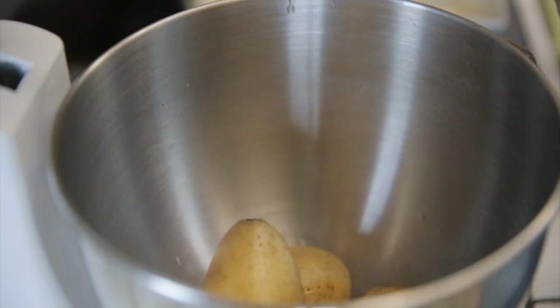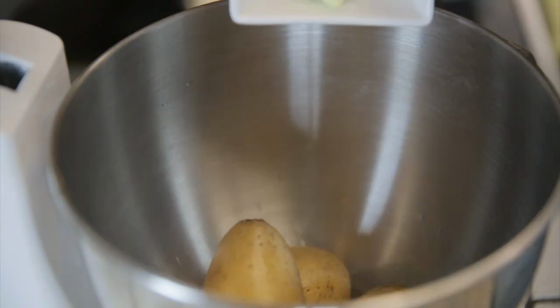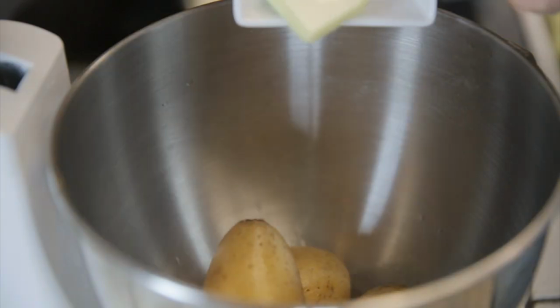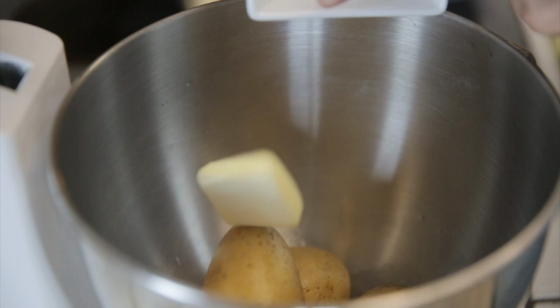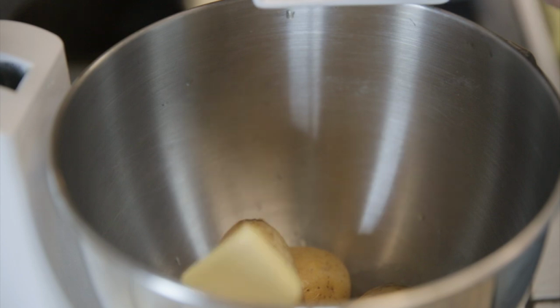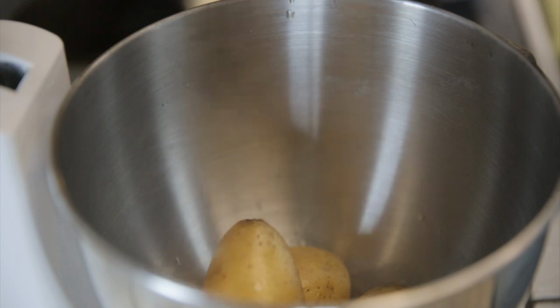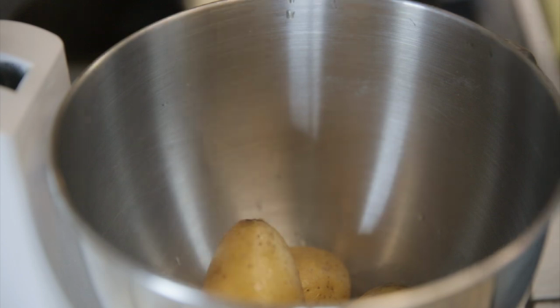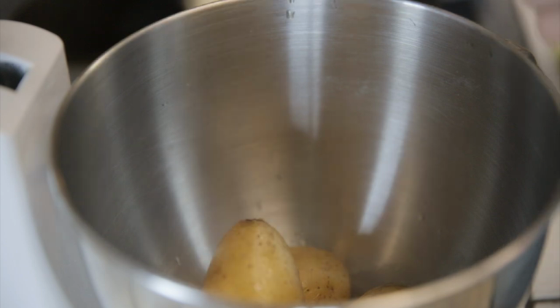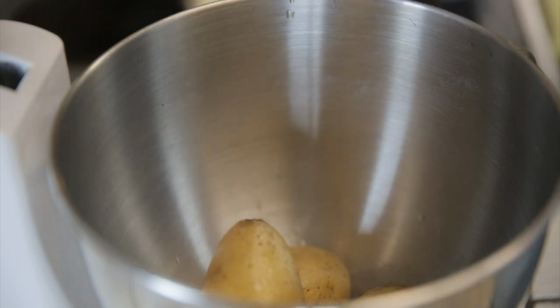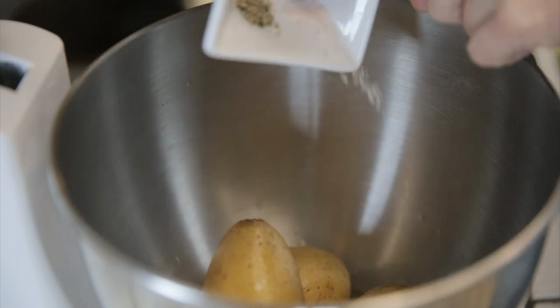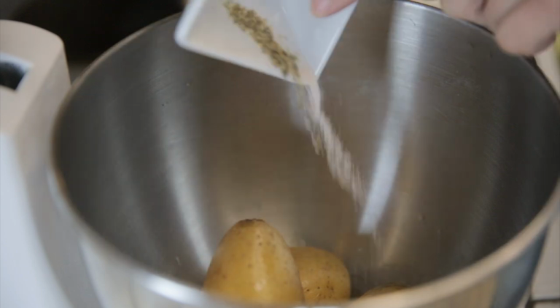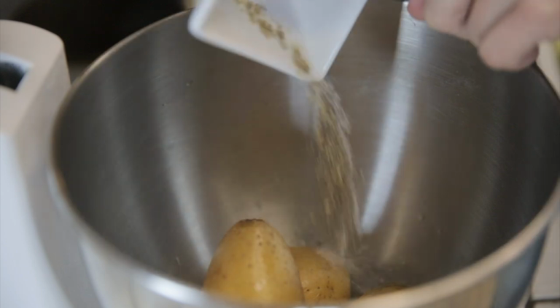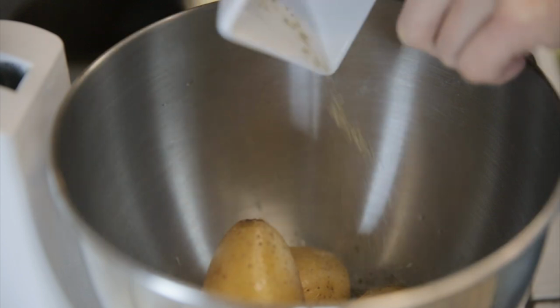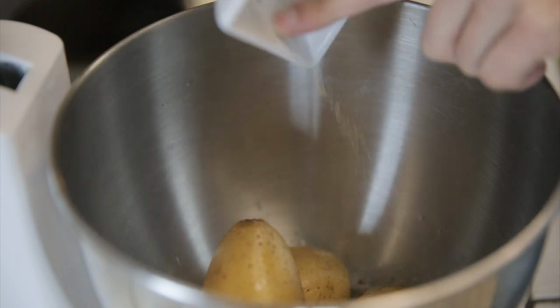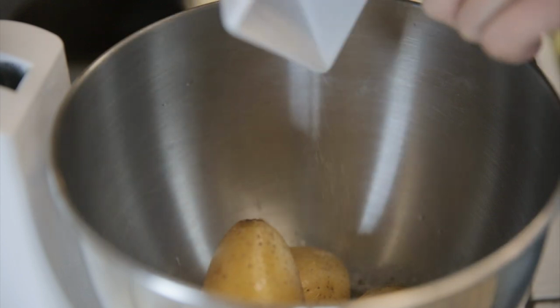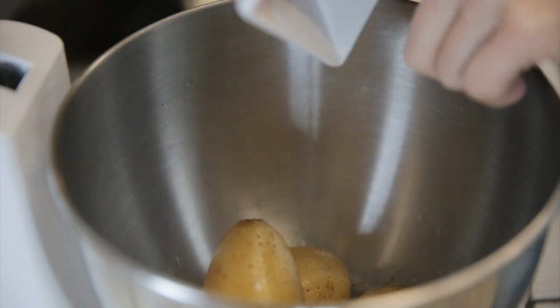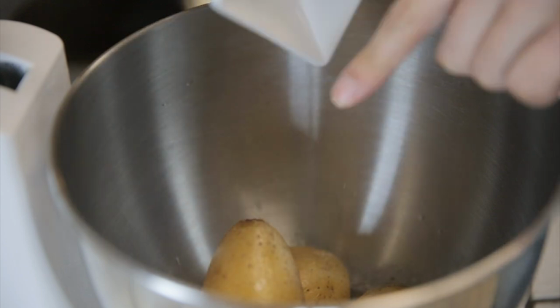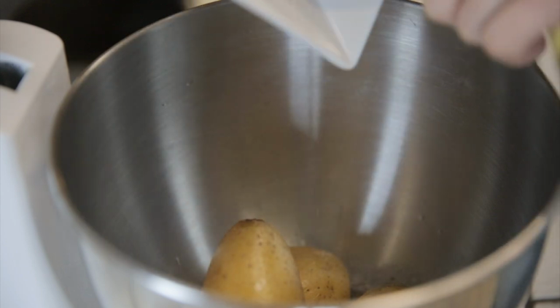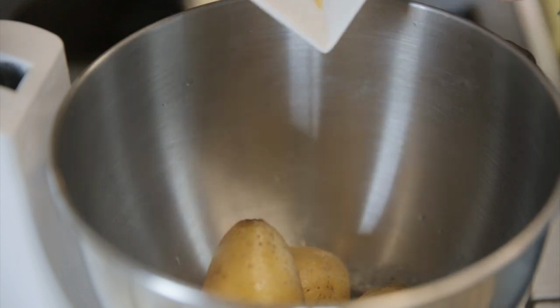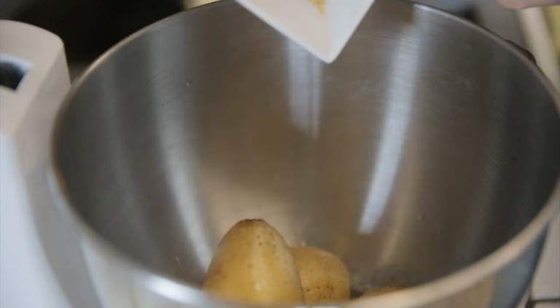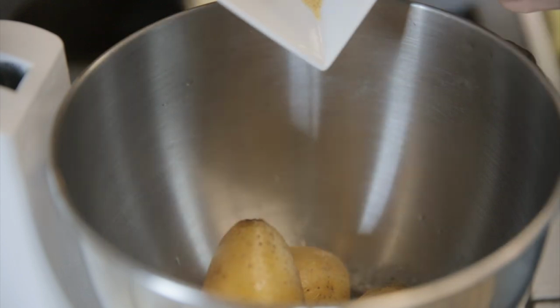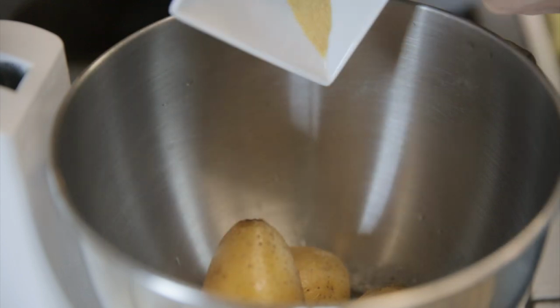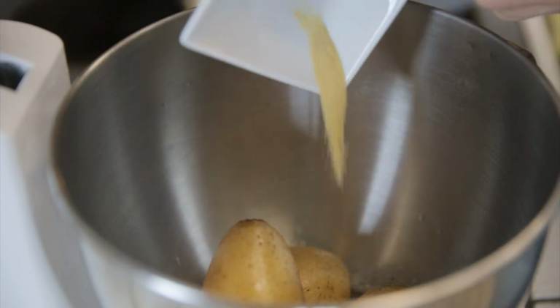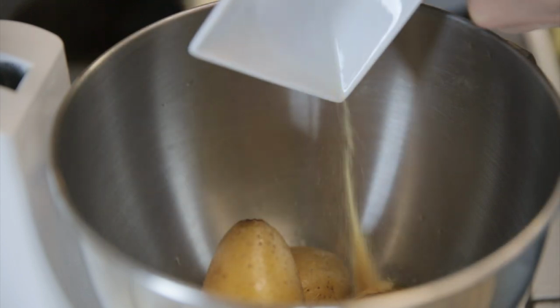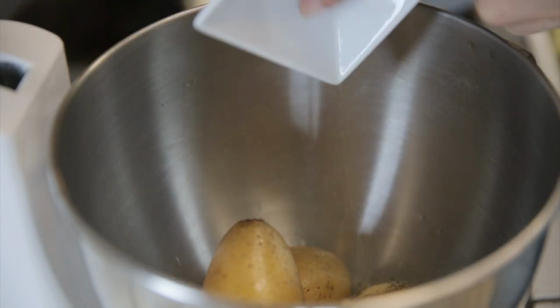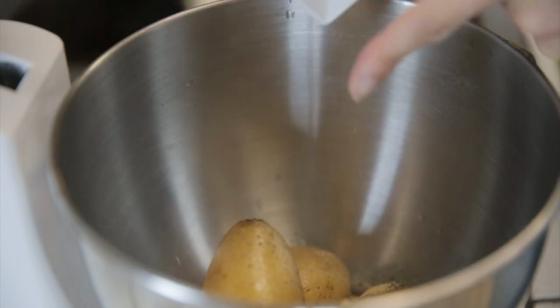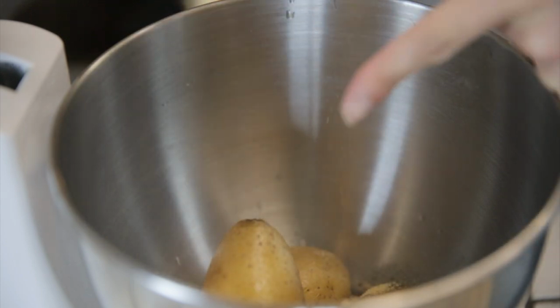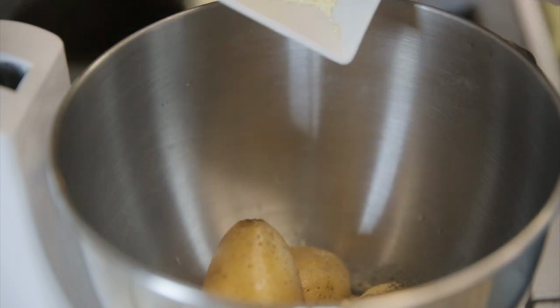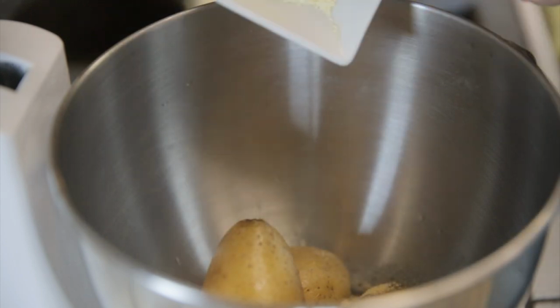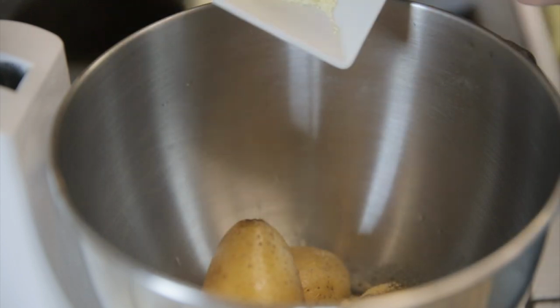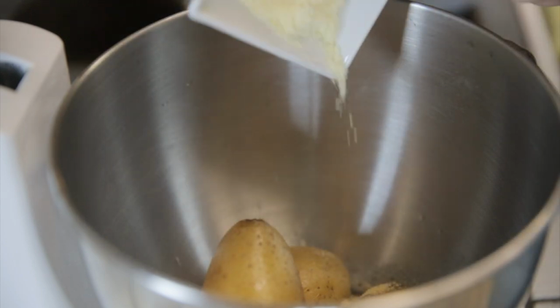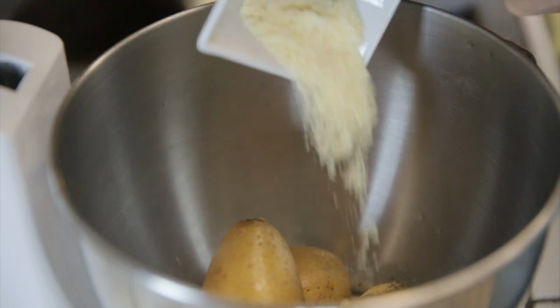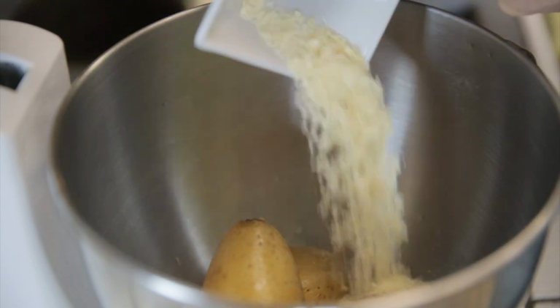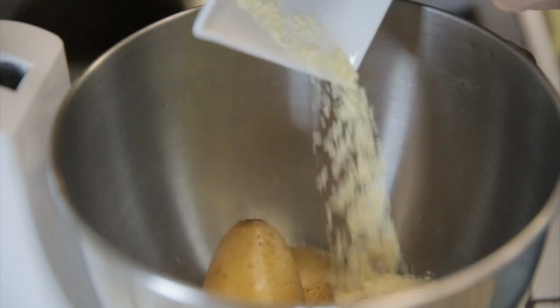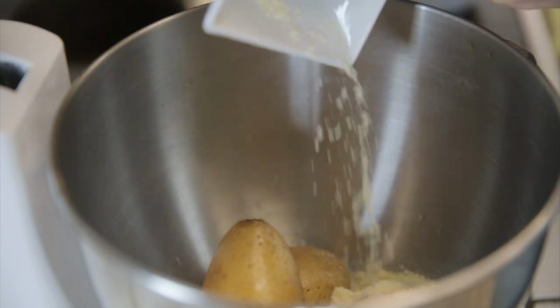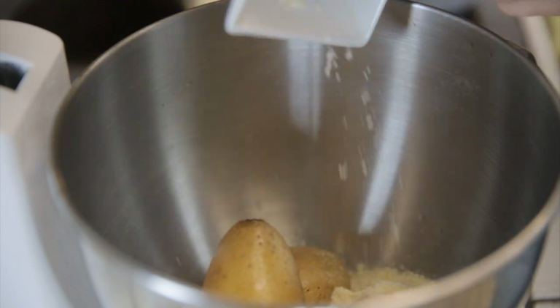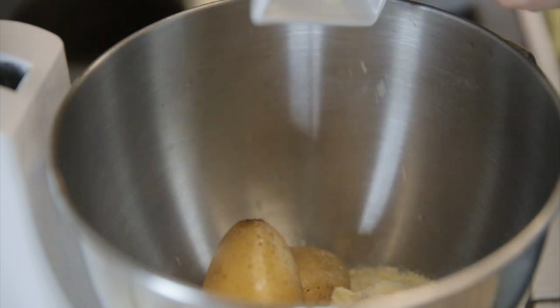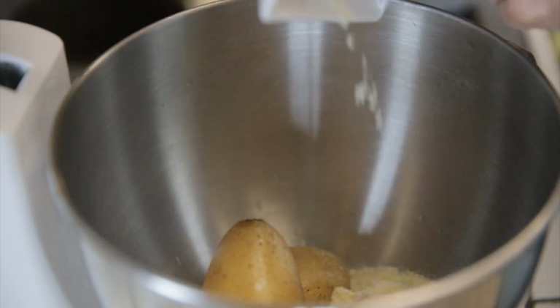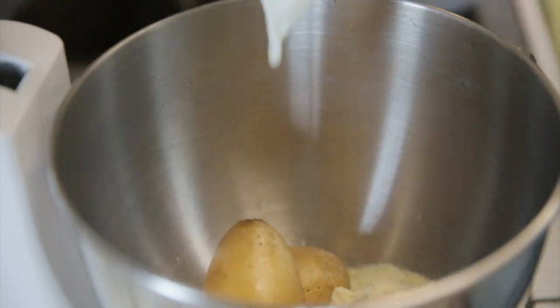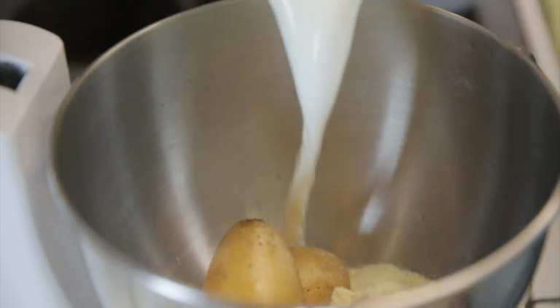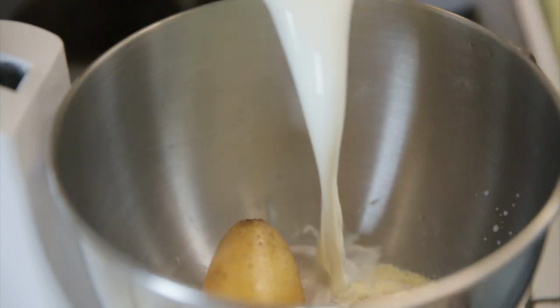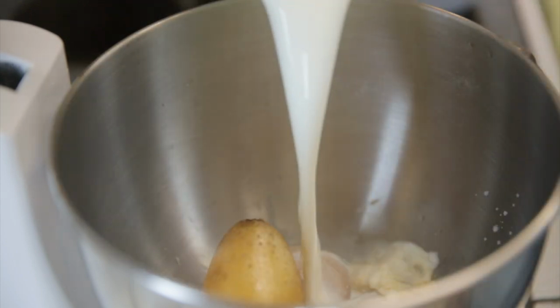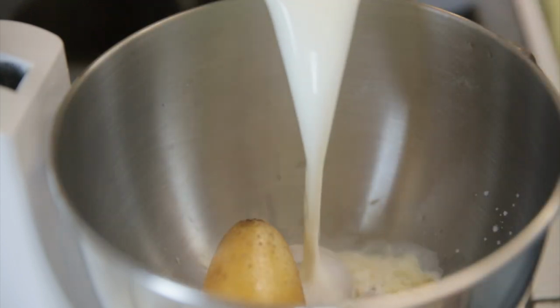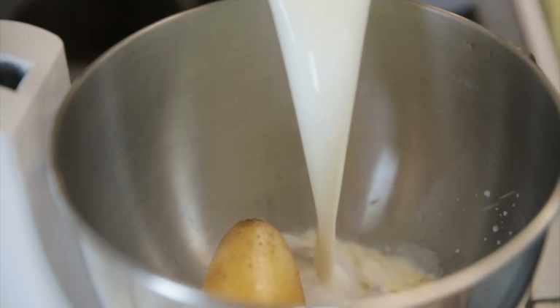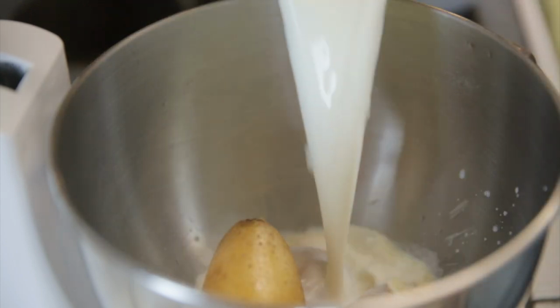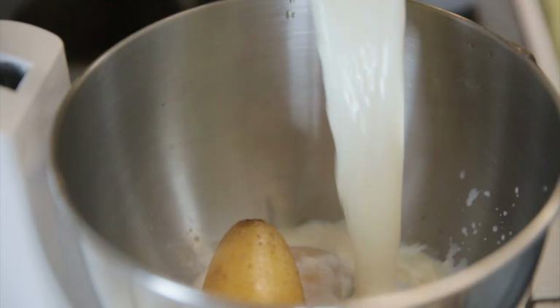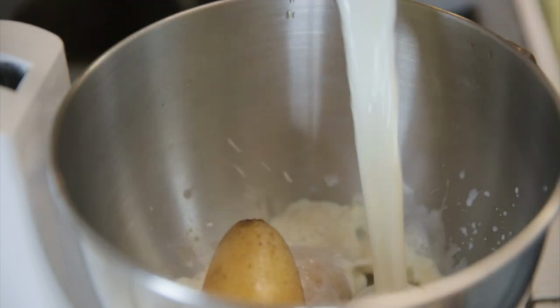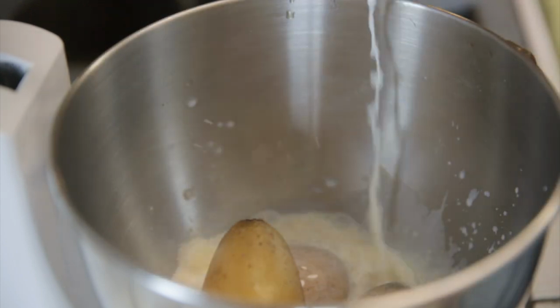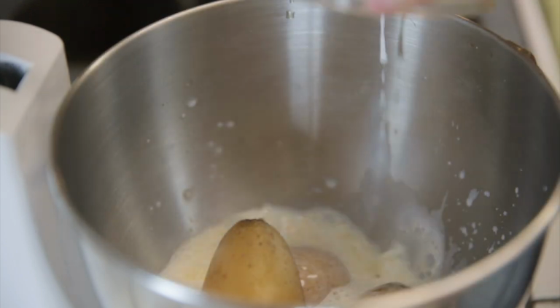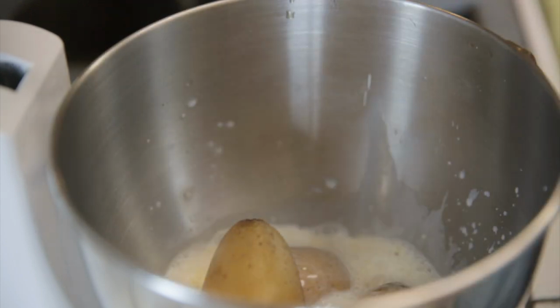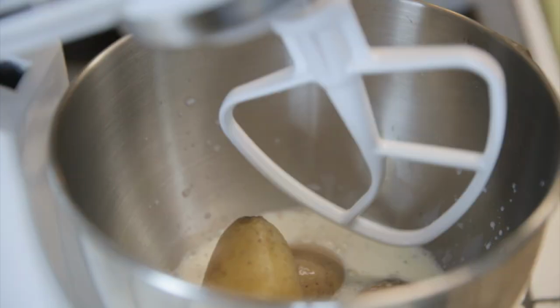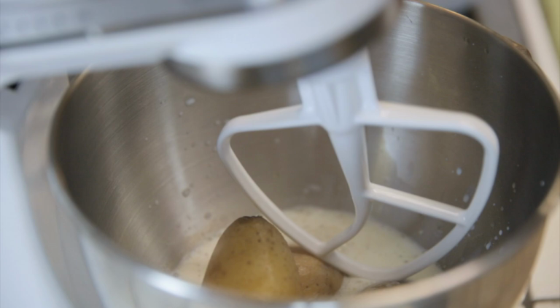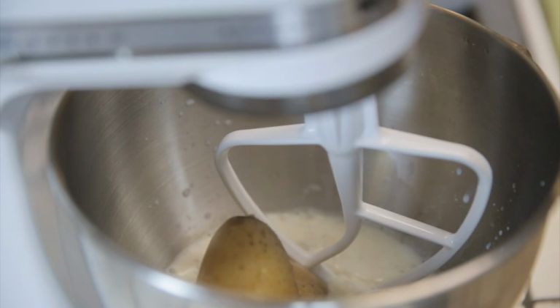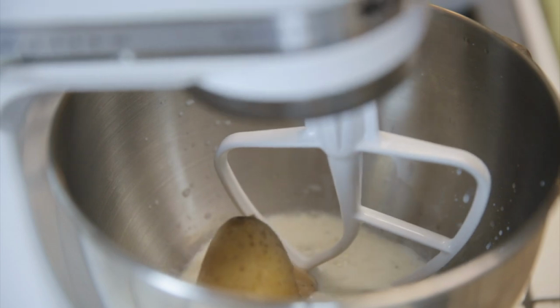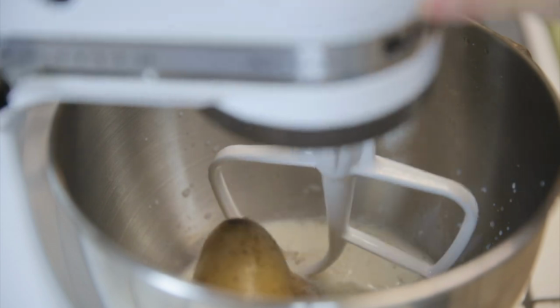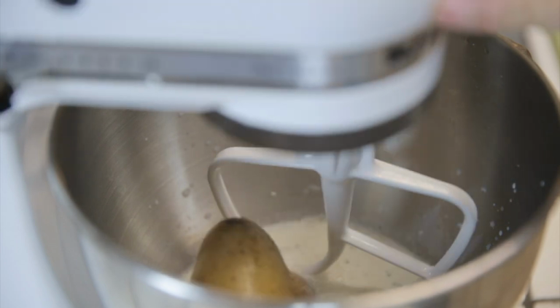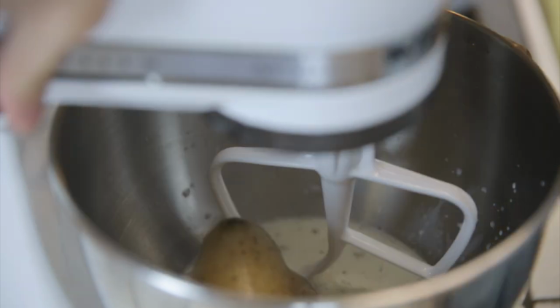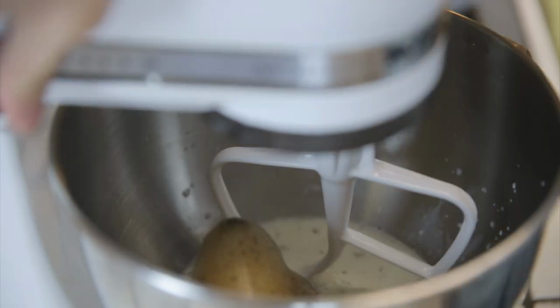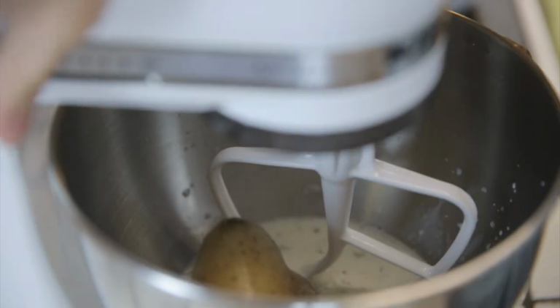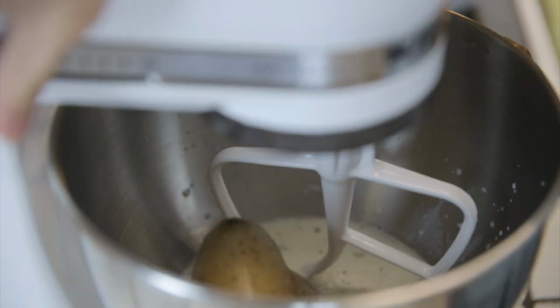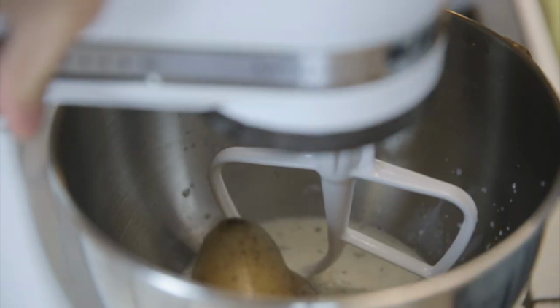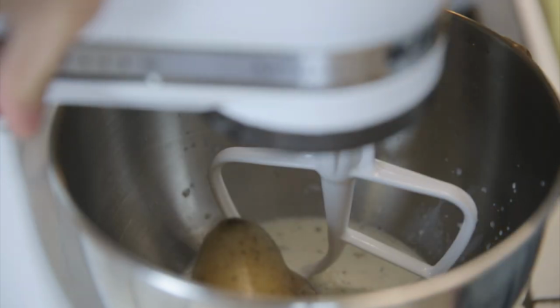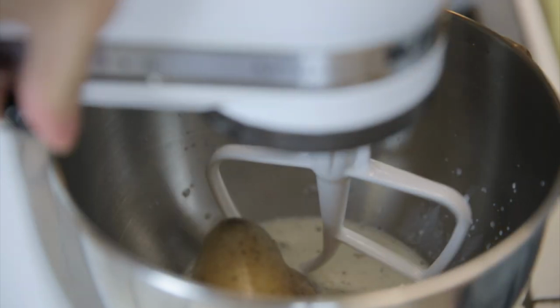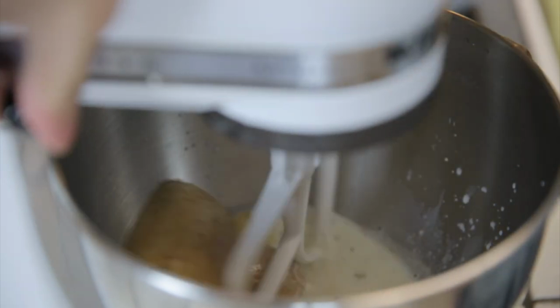Butter unmelted, pepper, salt, garlic powder, parmesan cheese, milk. Okay, and just blend it.